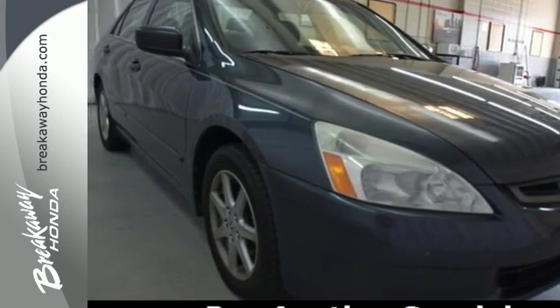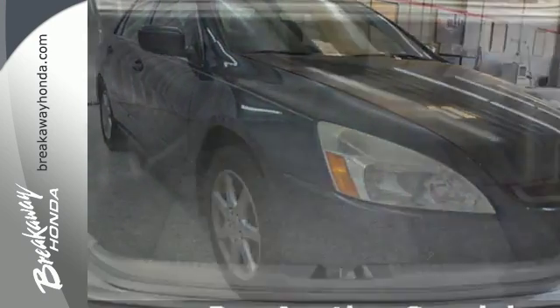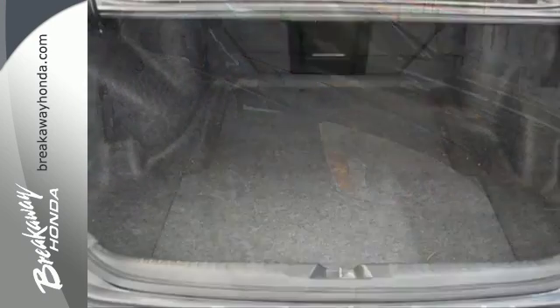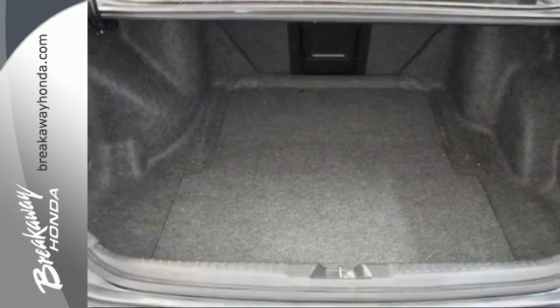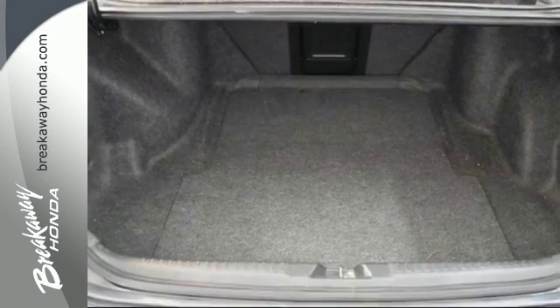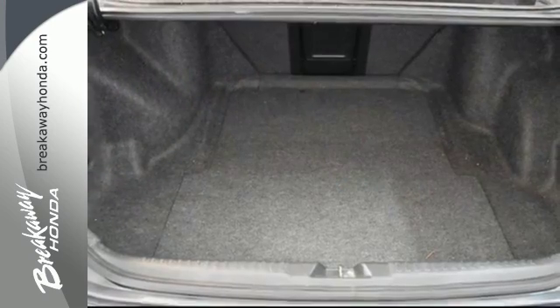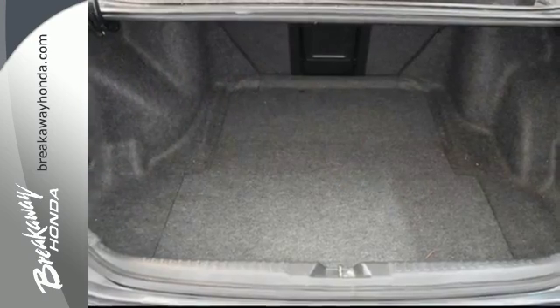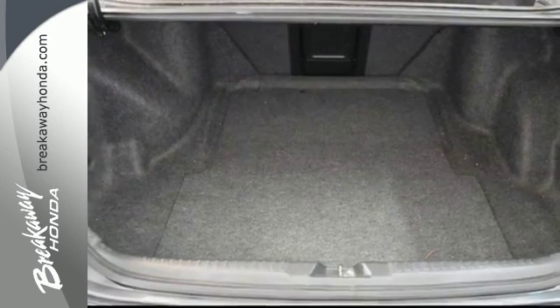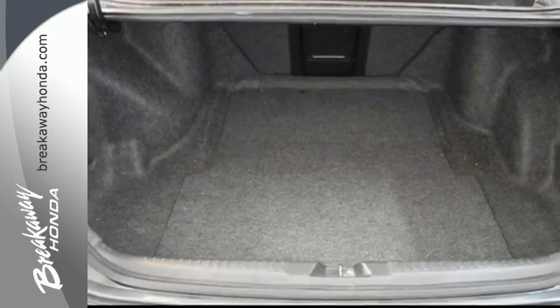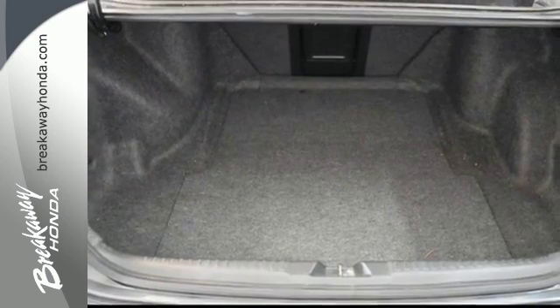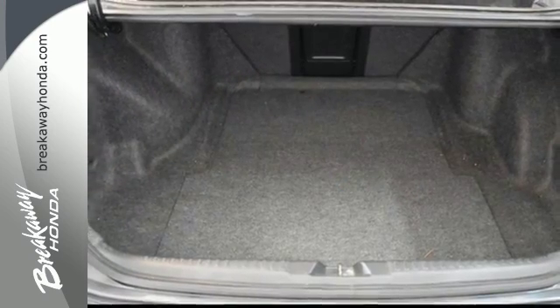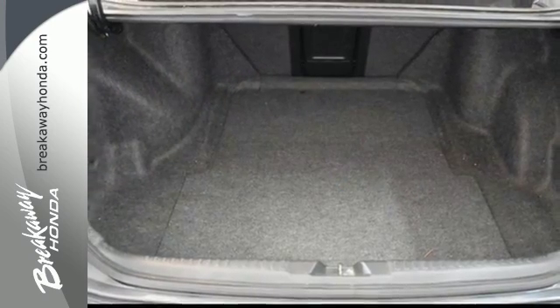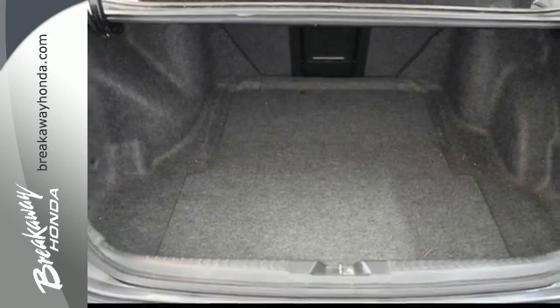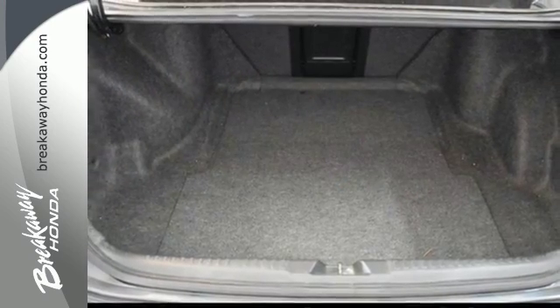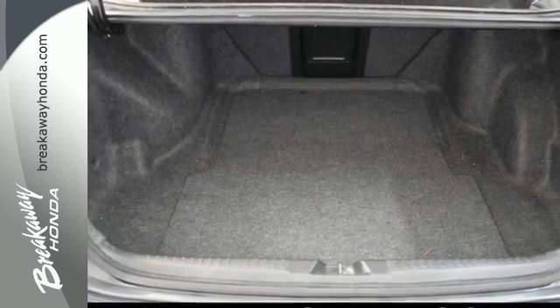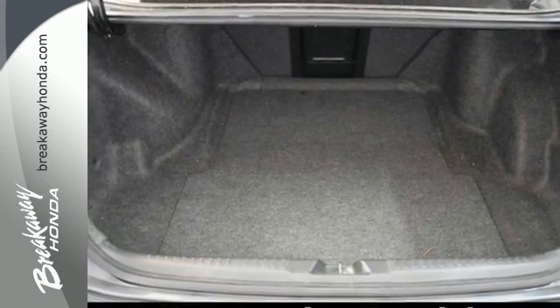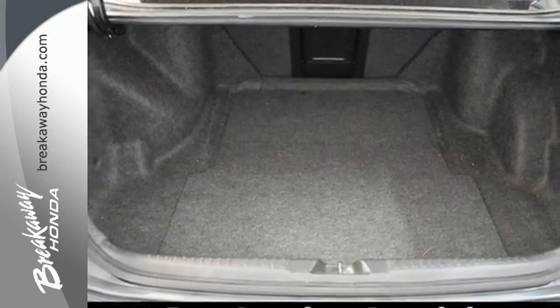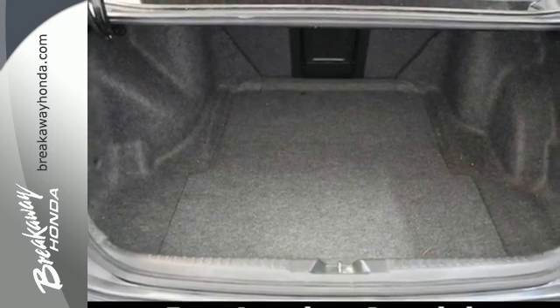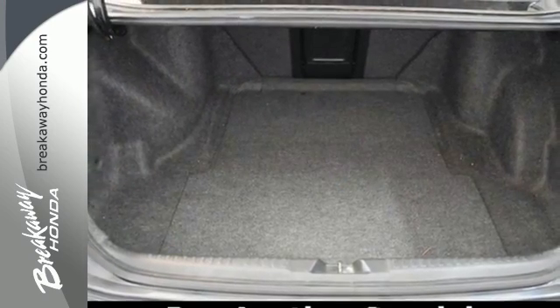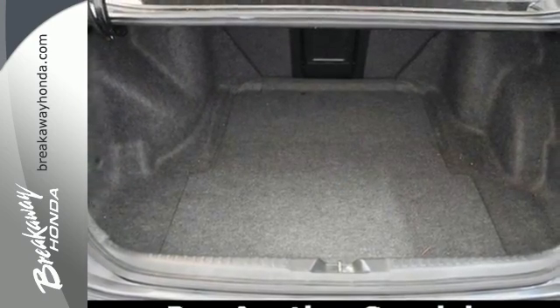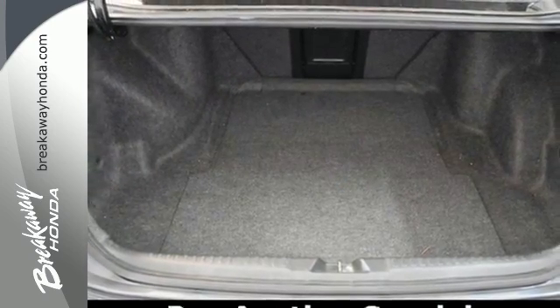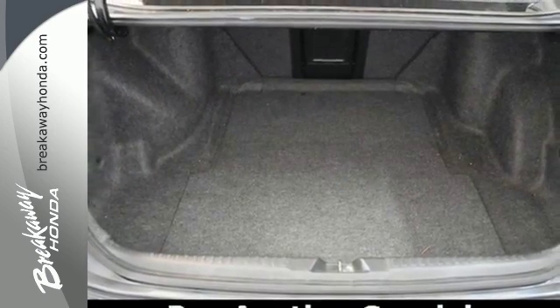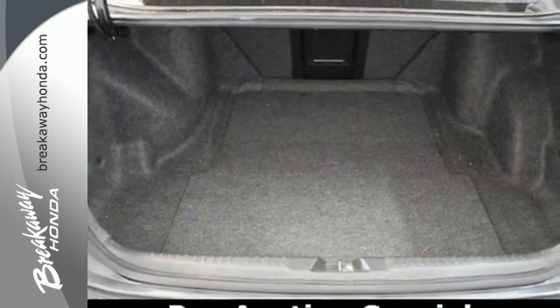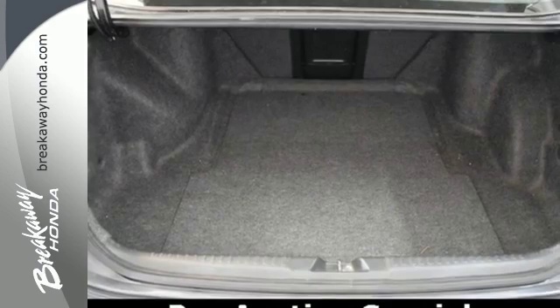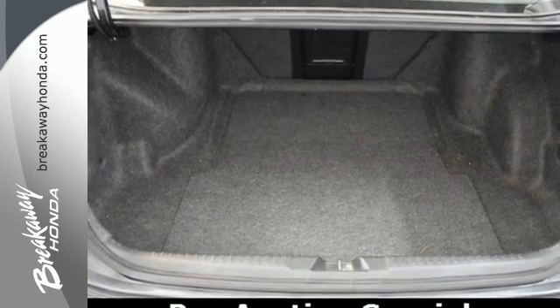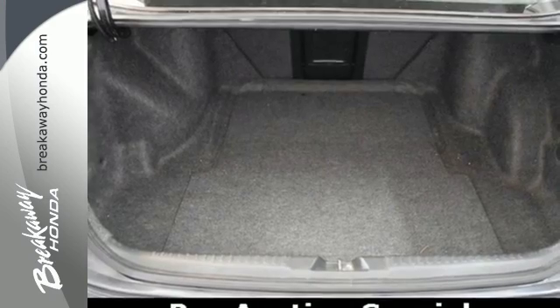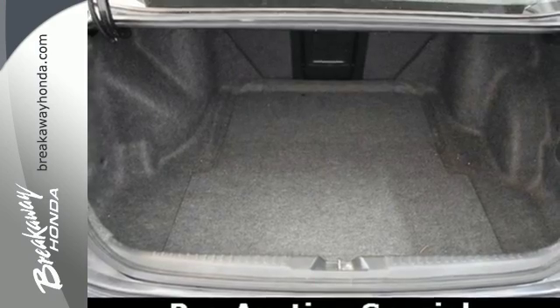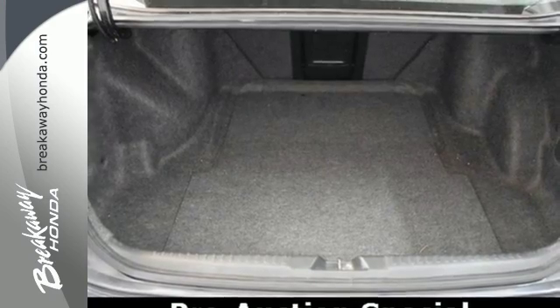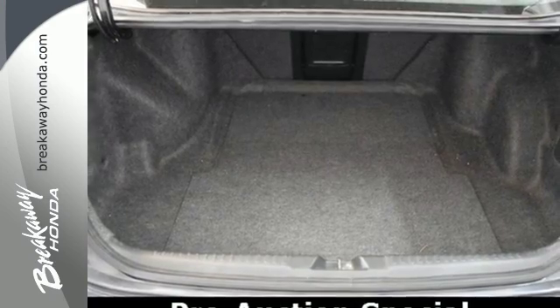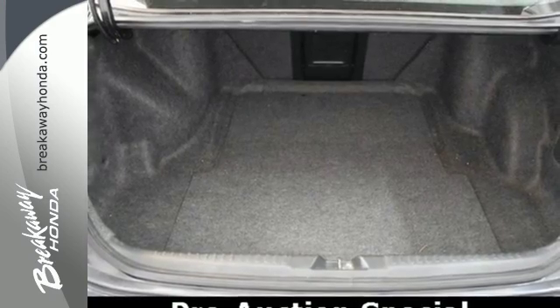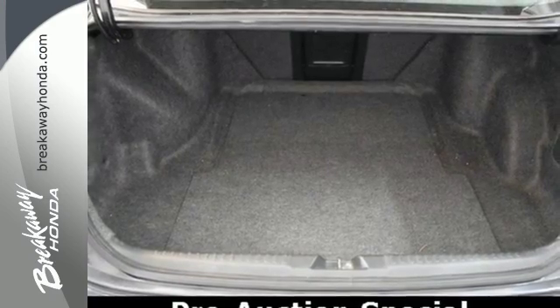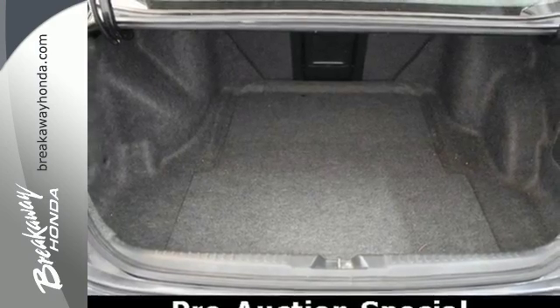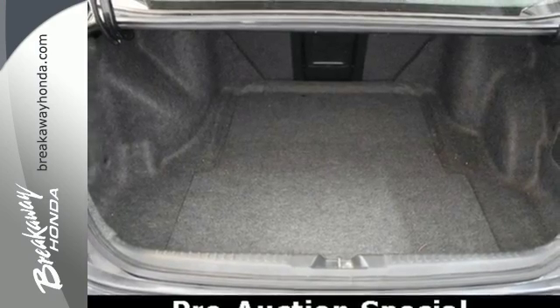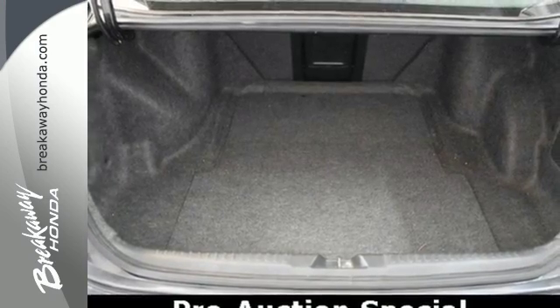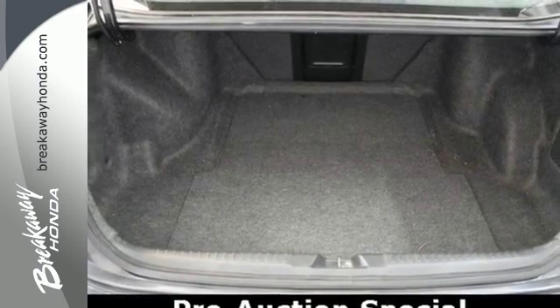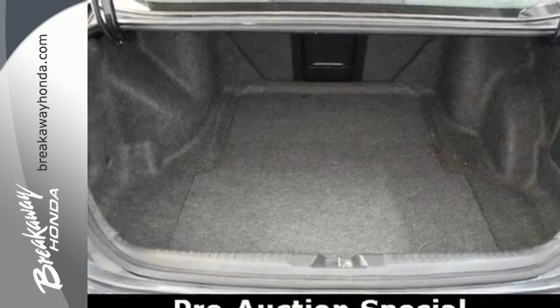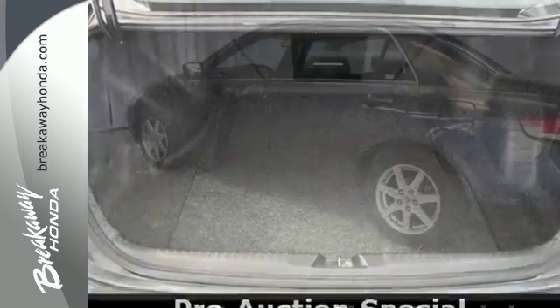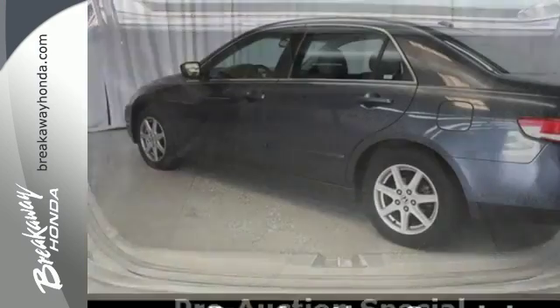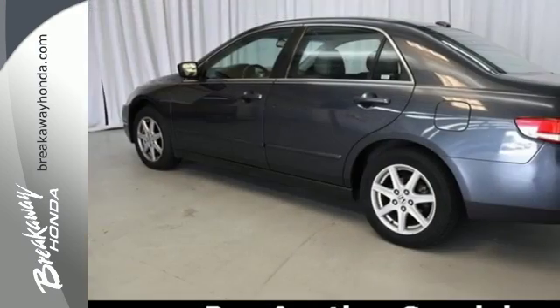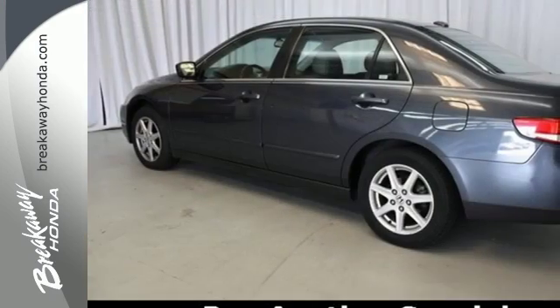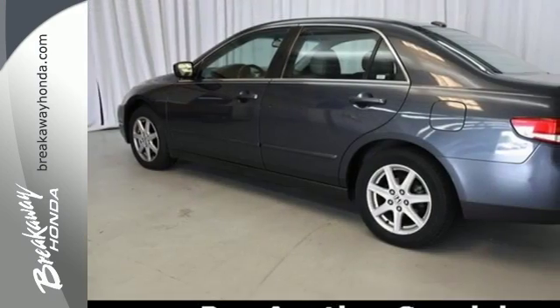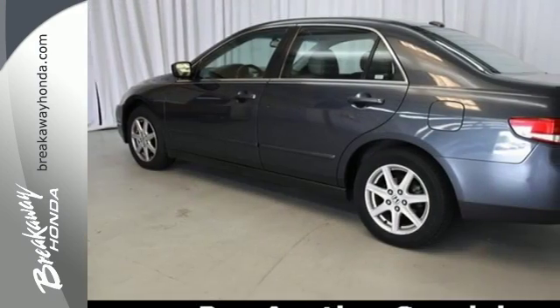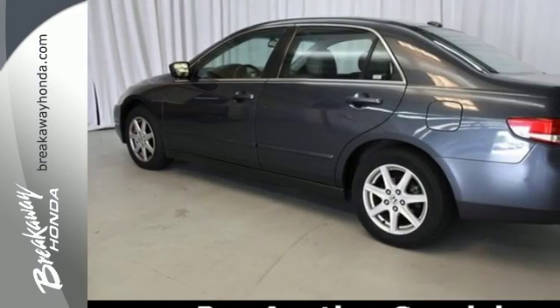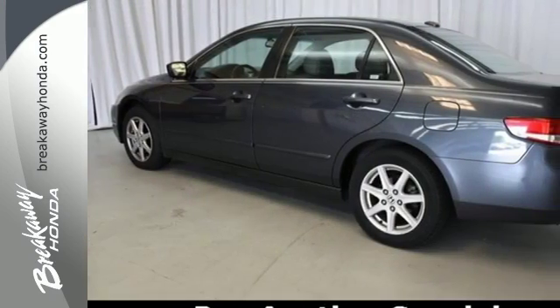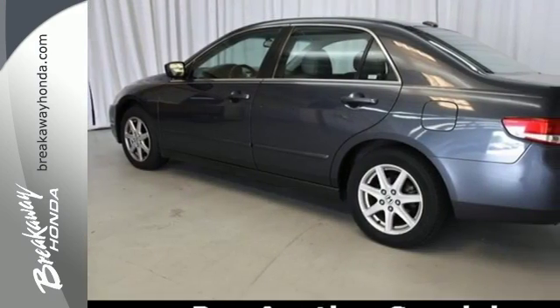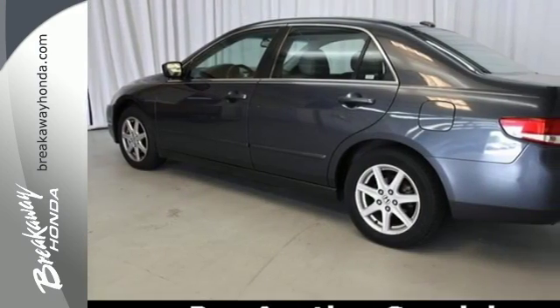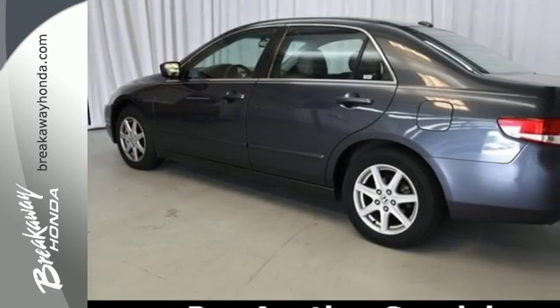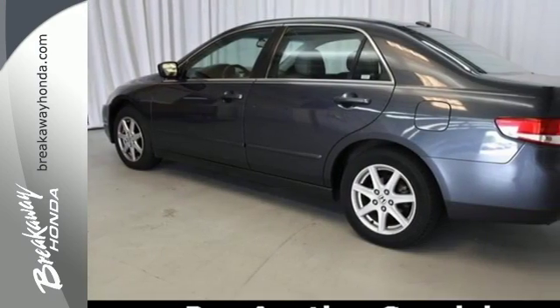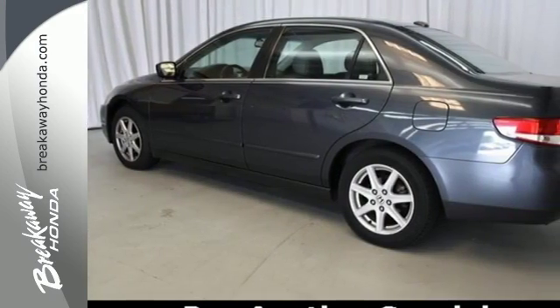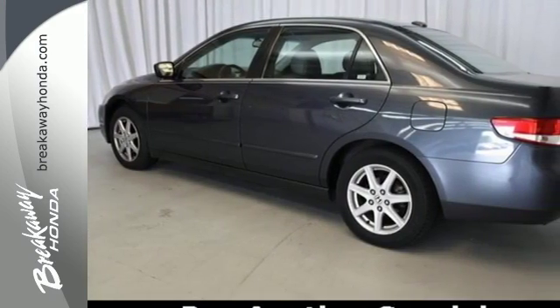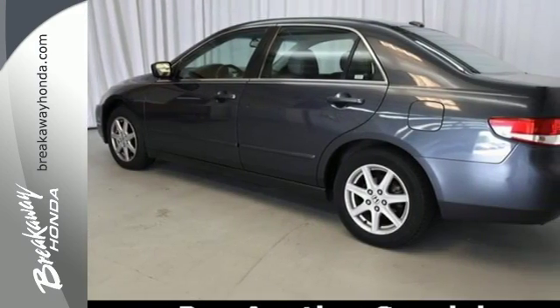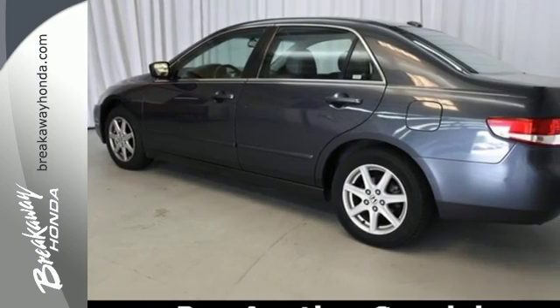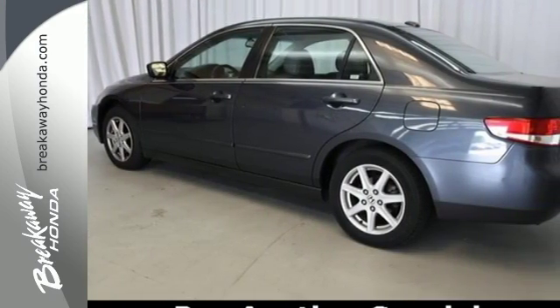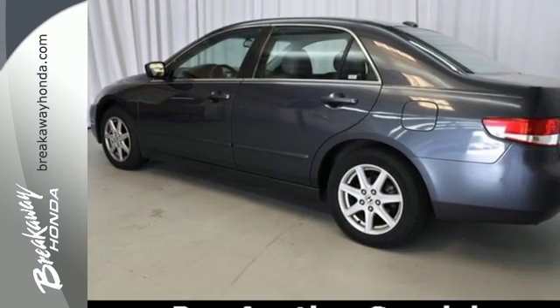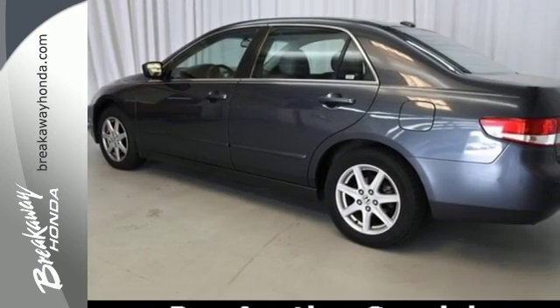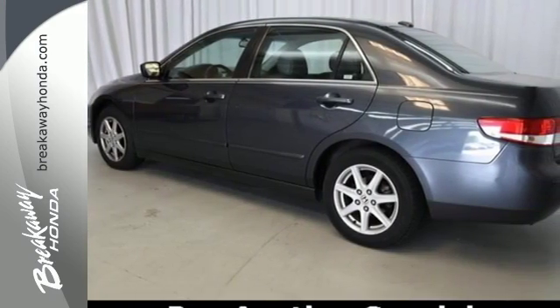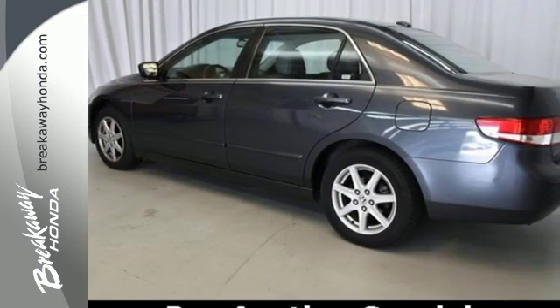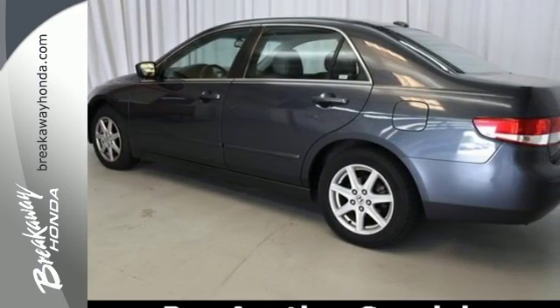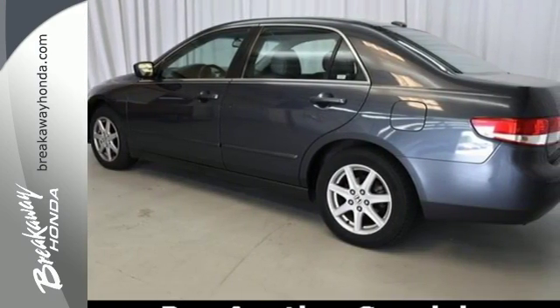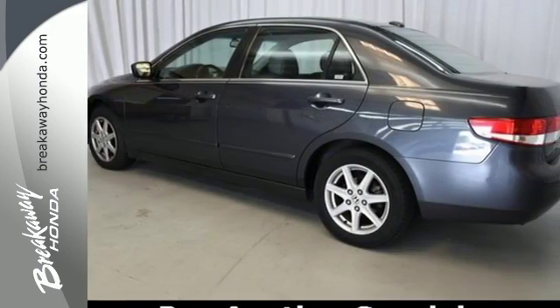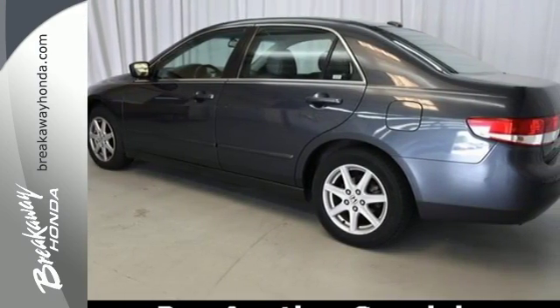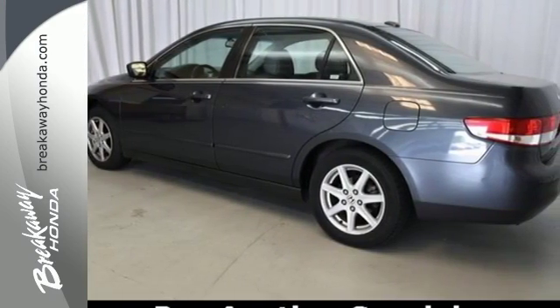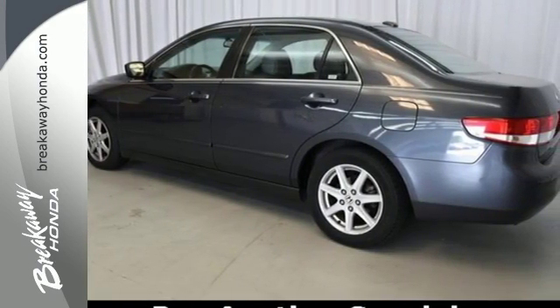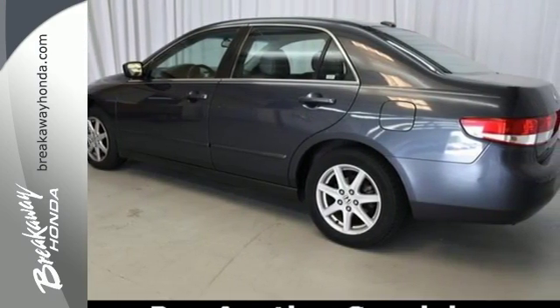Featuring a wide array of standard amenities, the highest resale in its class, plus a high safety rating, the Accord is a smart choice for anyone. See it for yourself today.